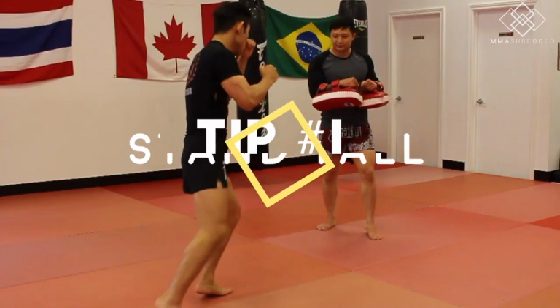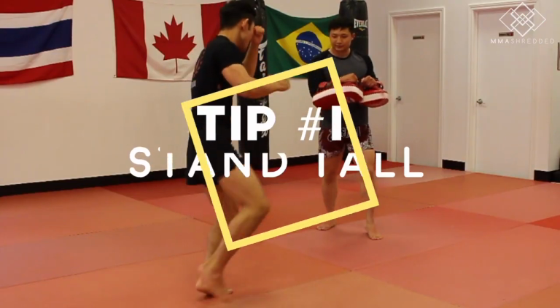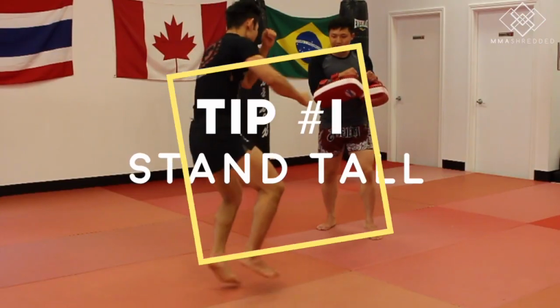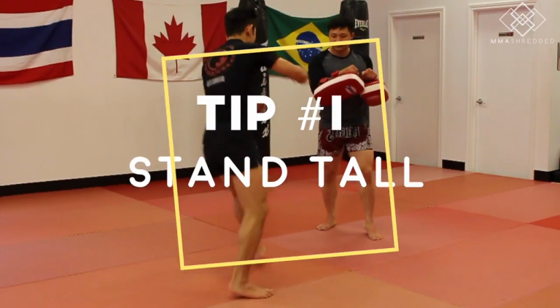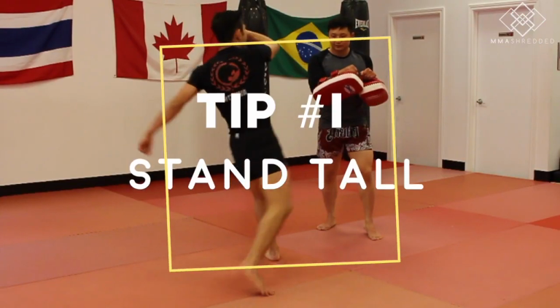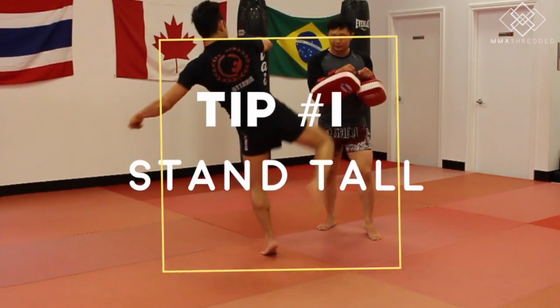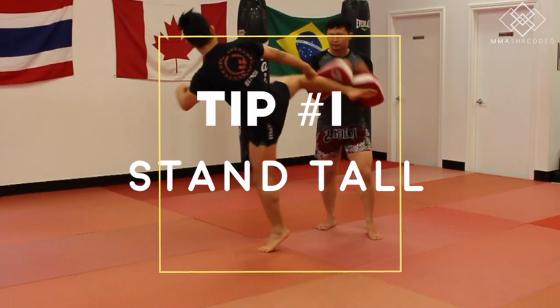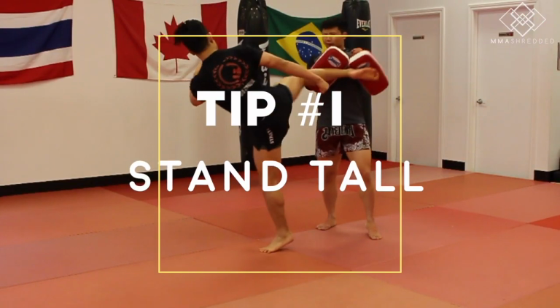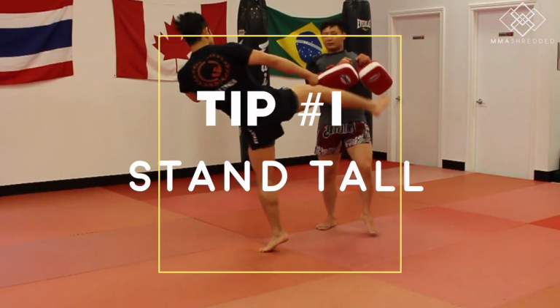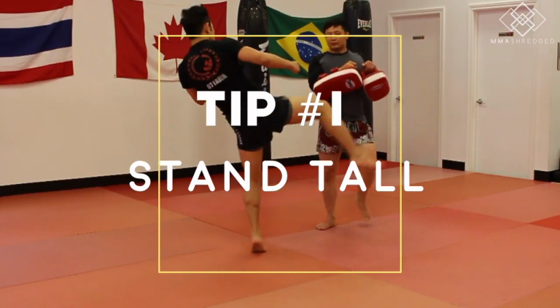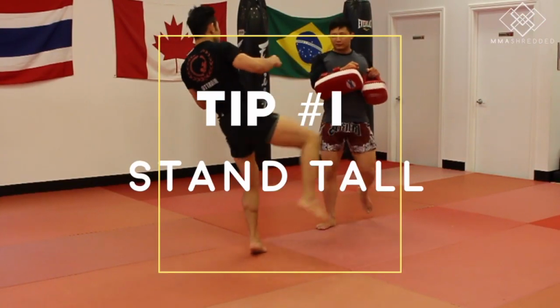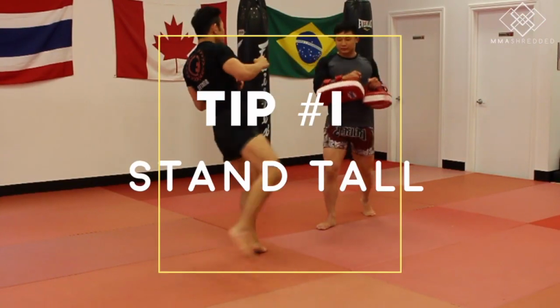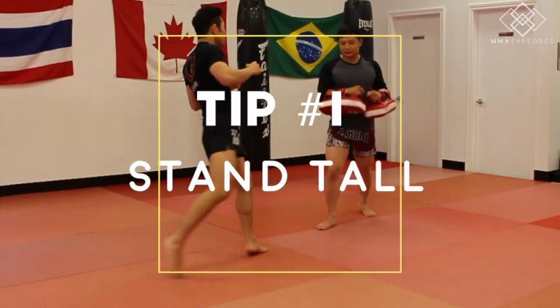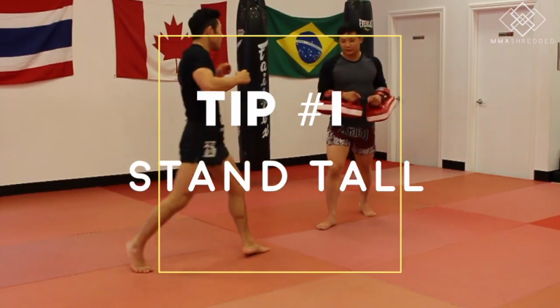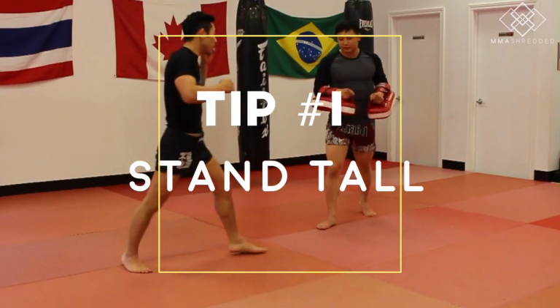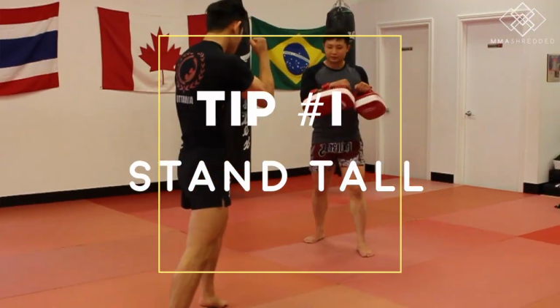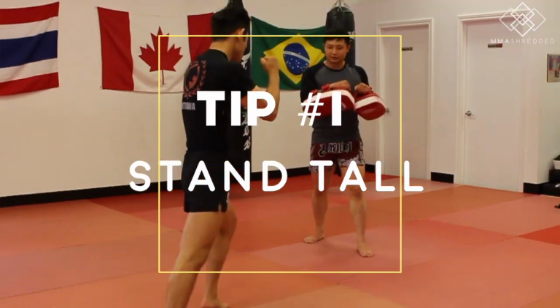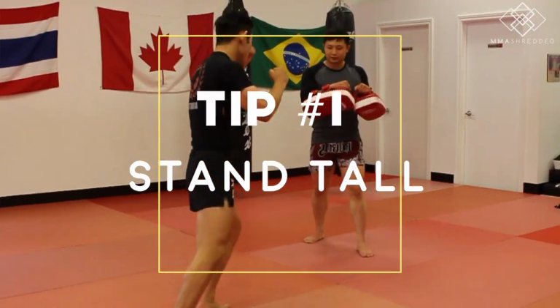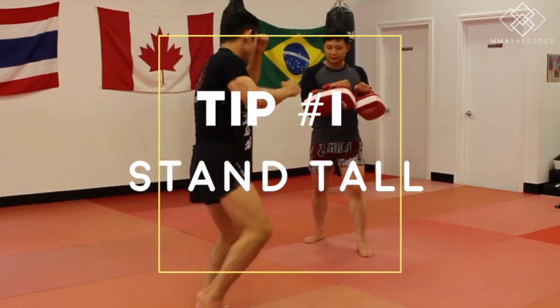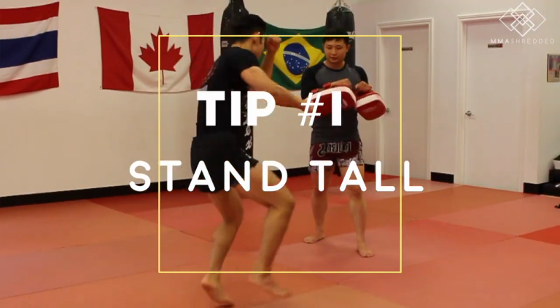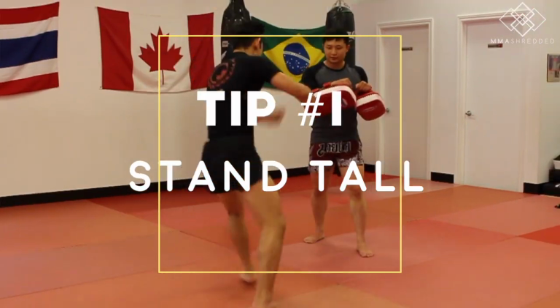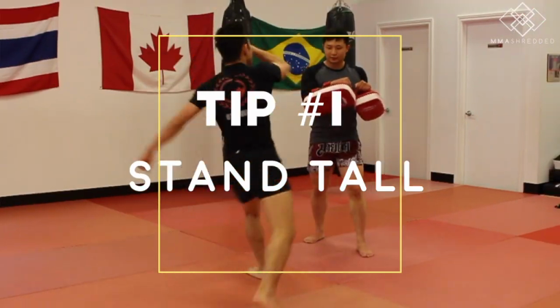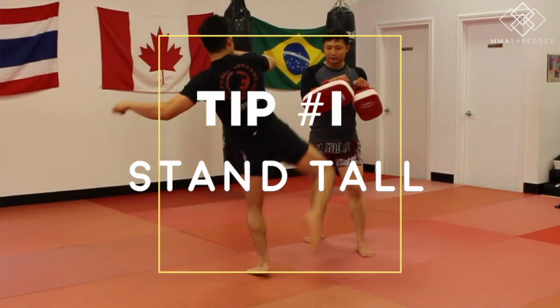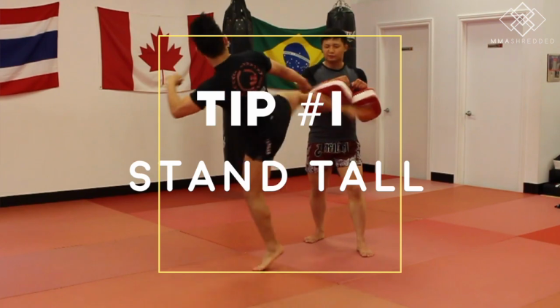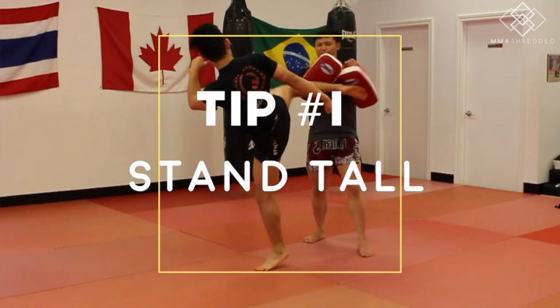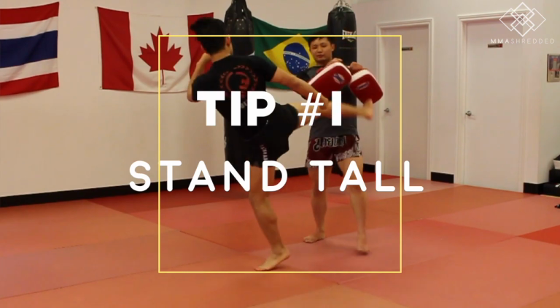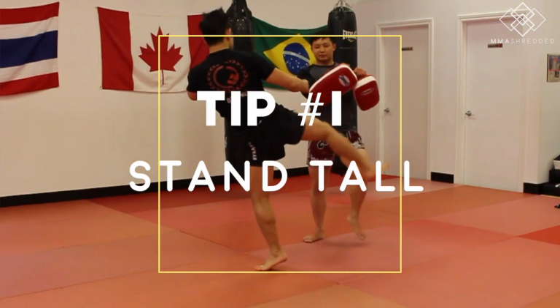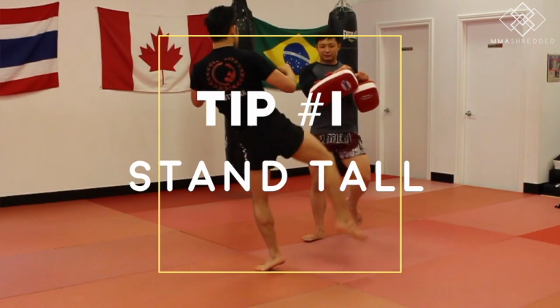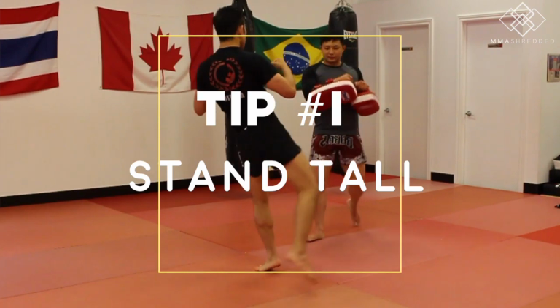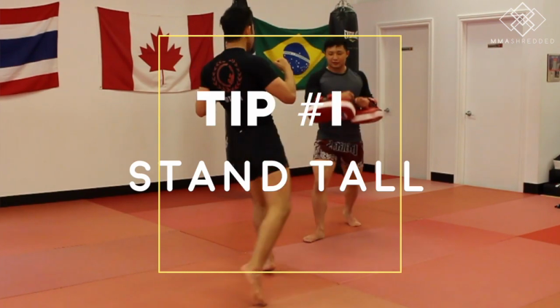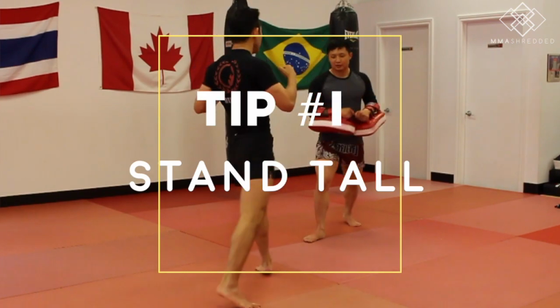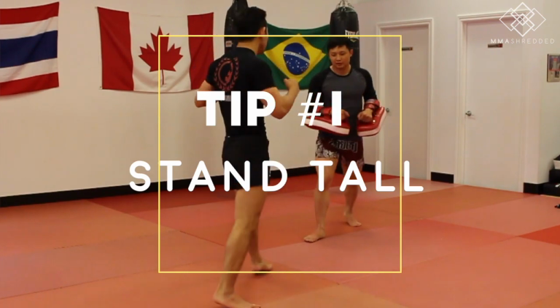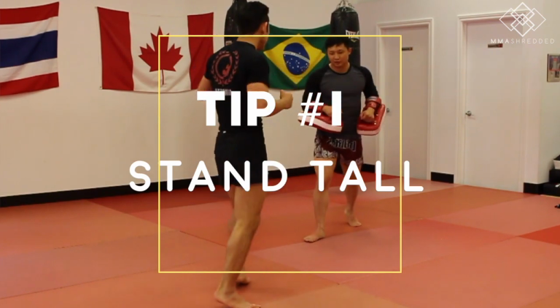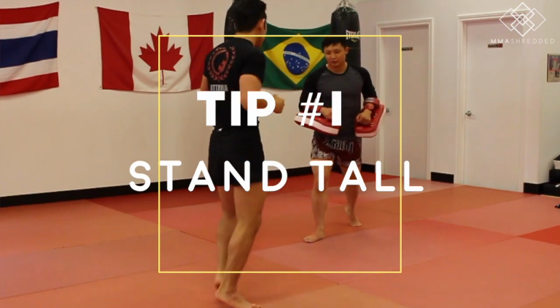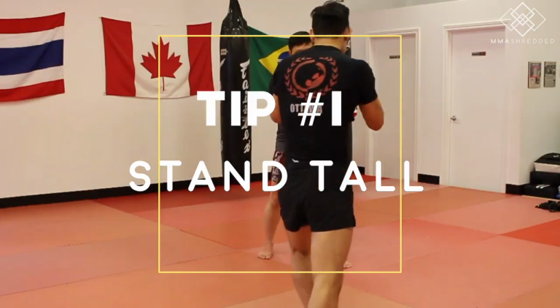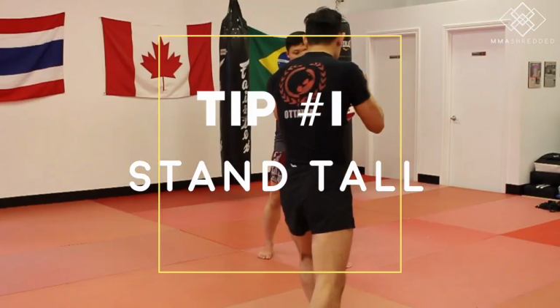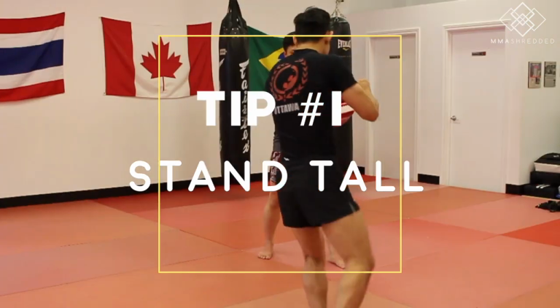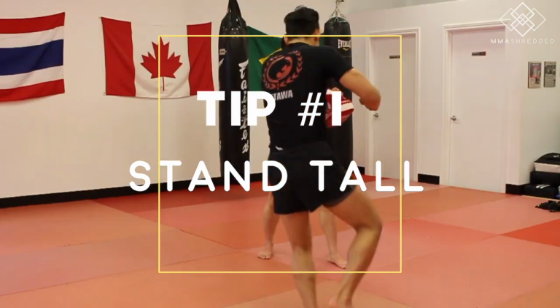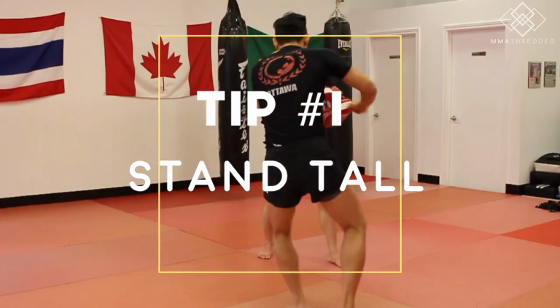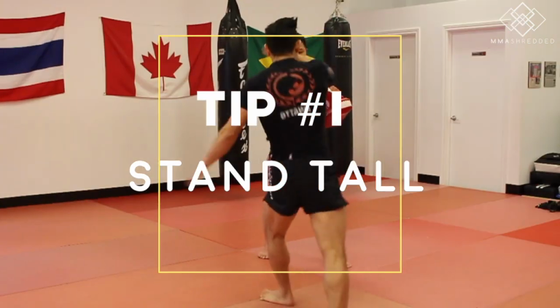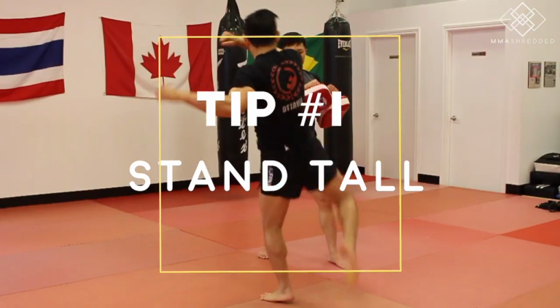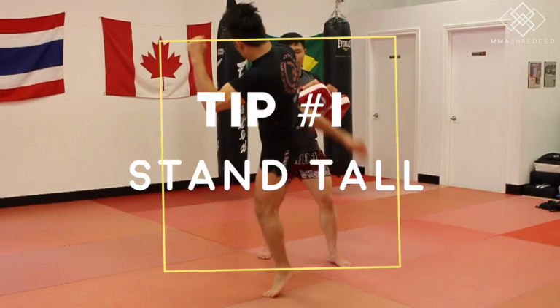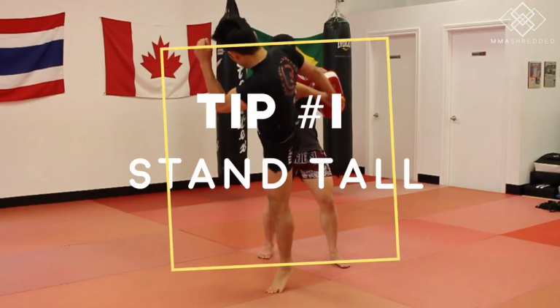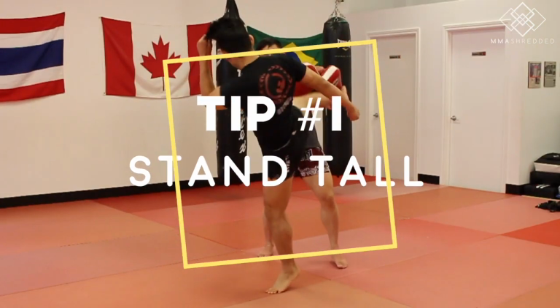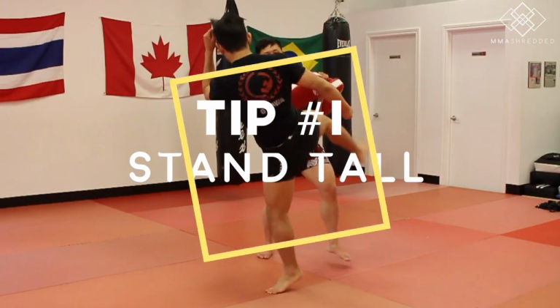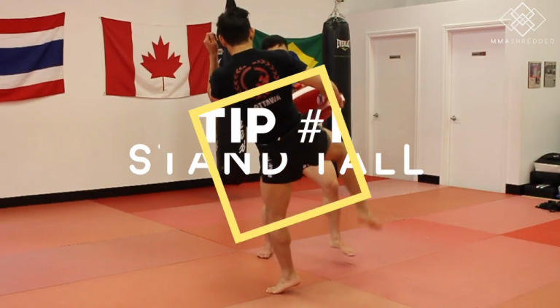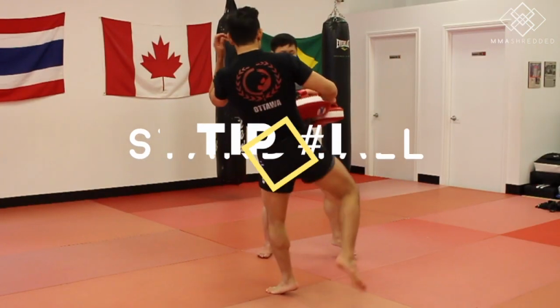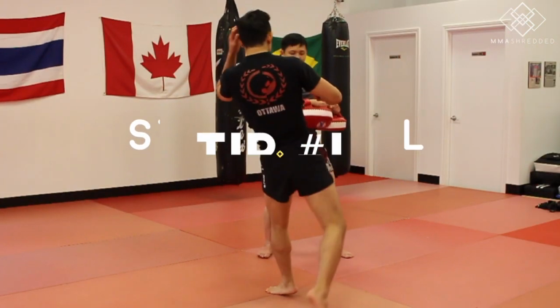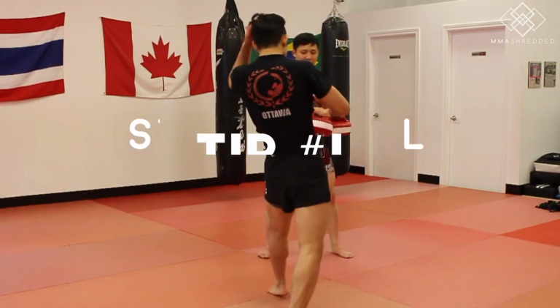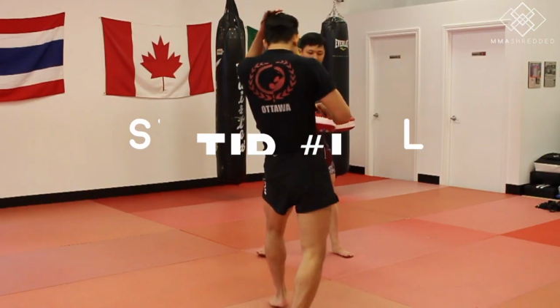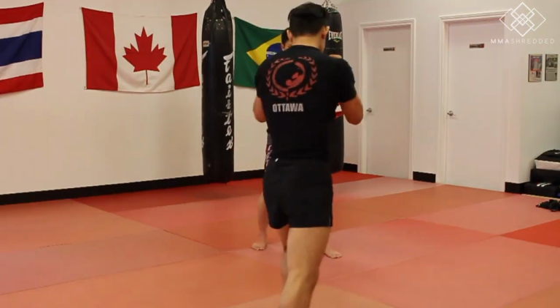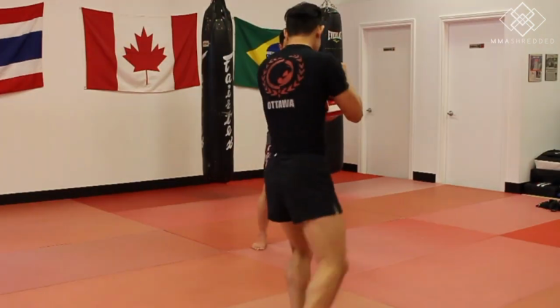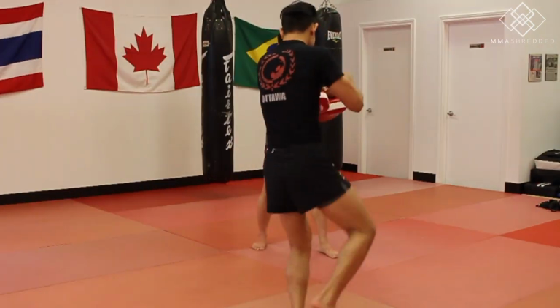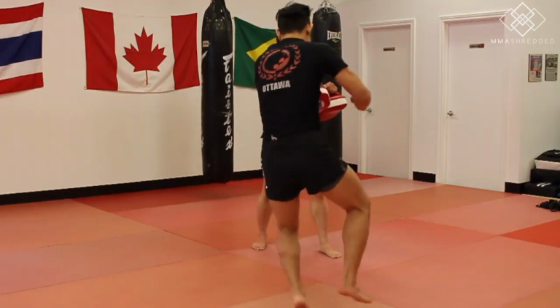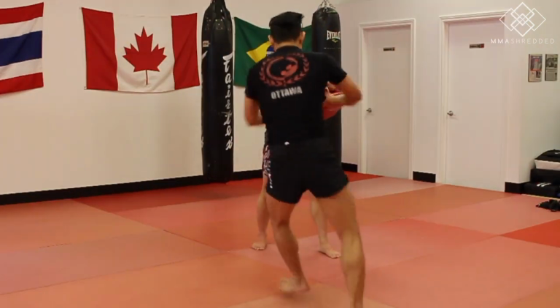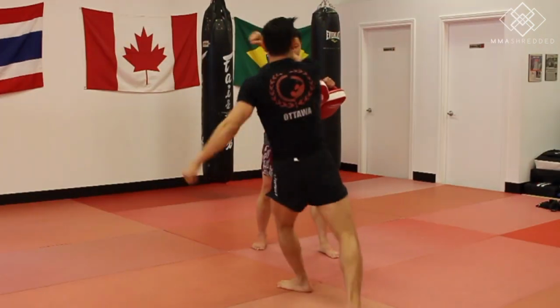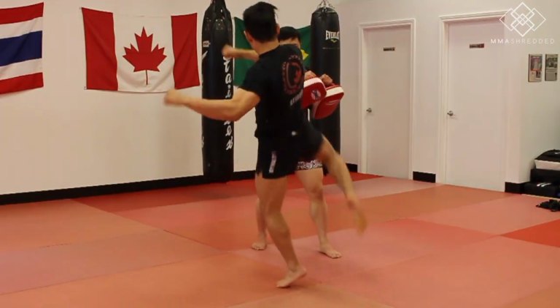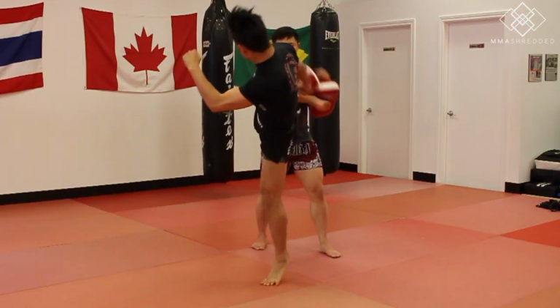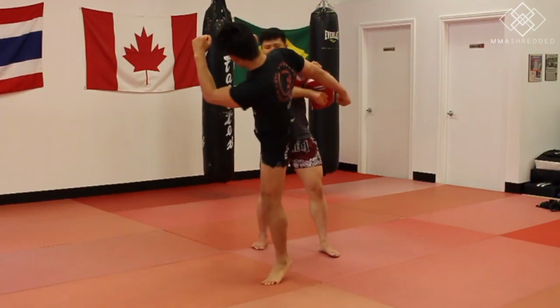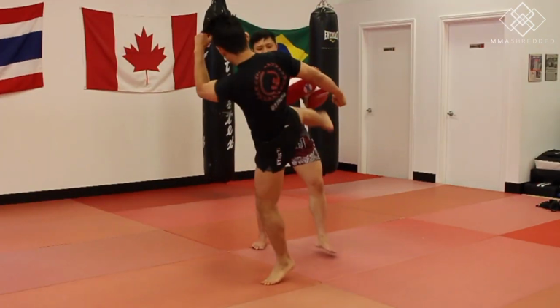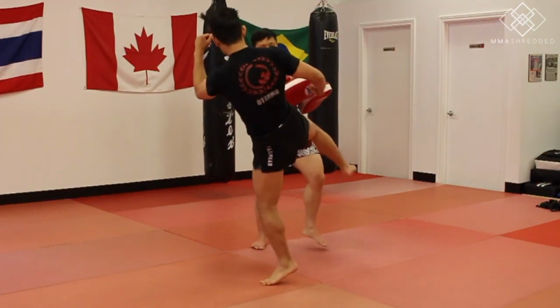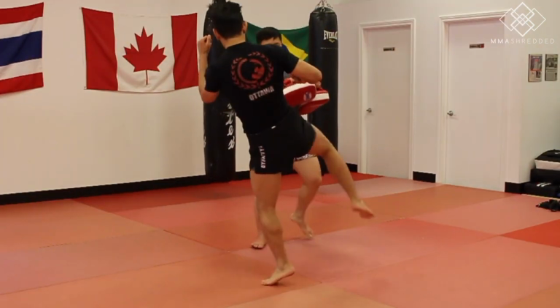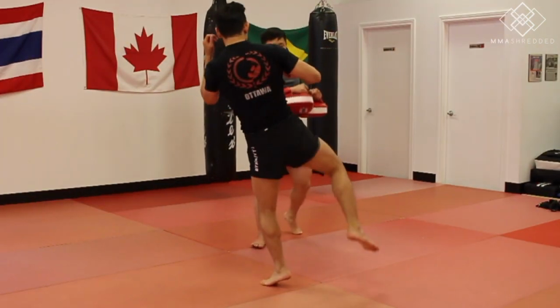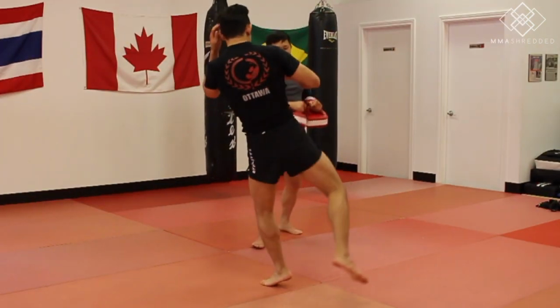Tip one: stand tall when you kick. You can lean back slightly to balance and kick higher, but try to stand tall.